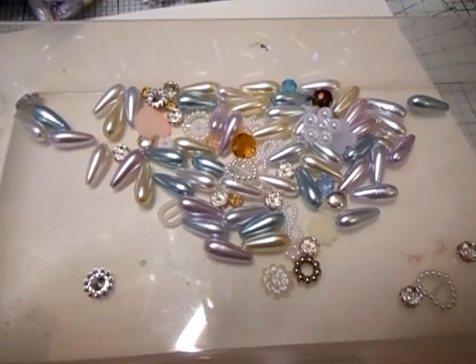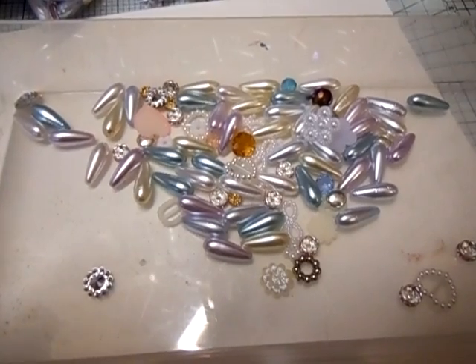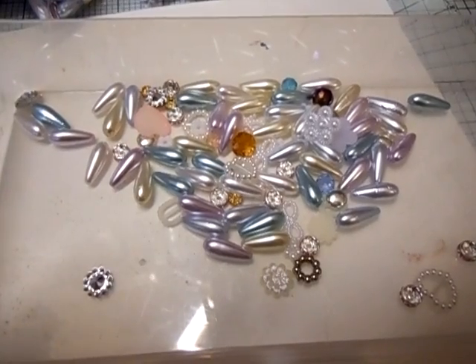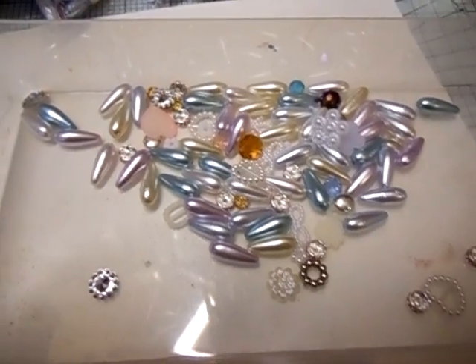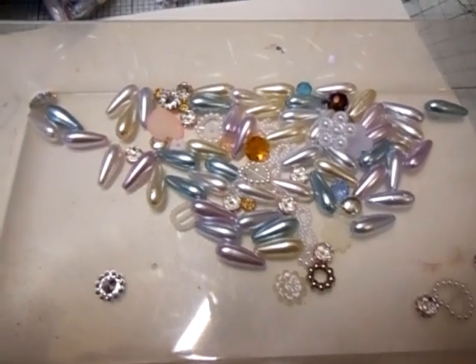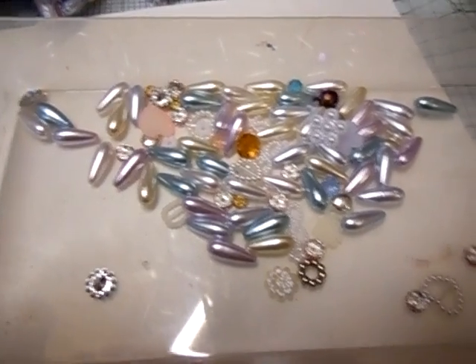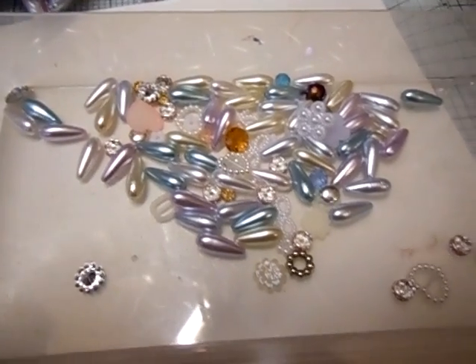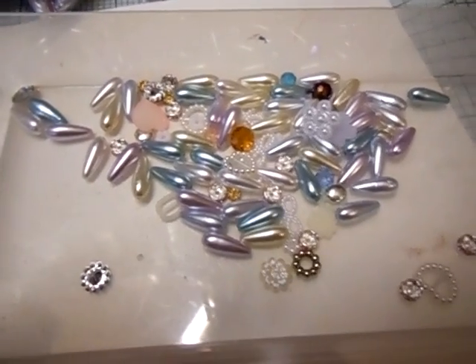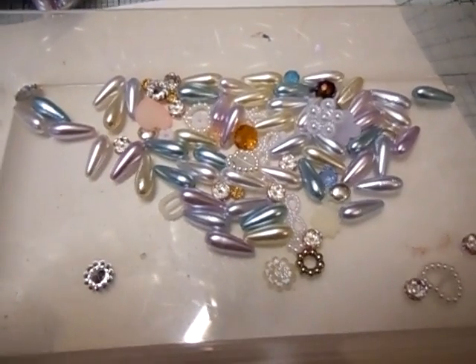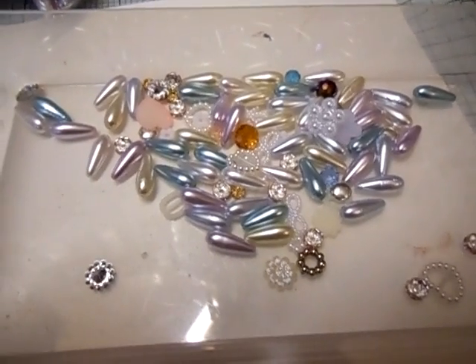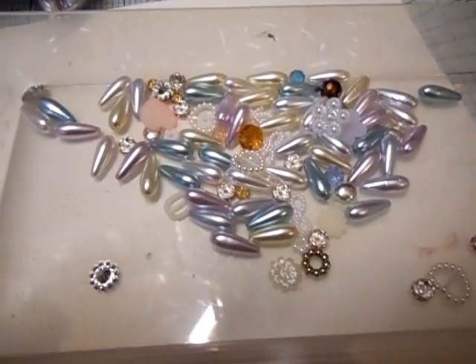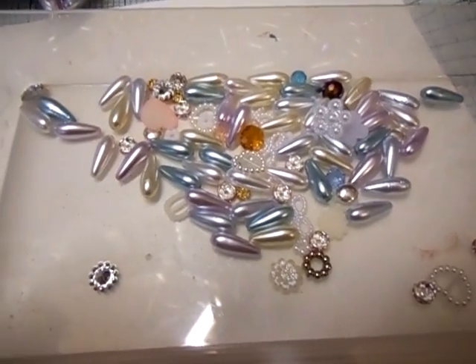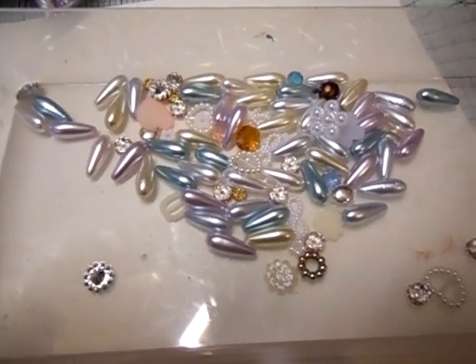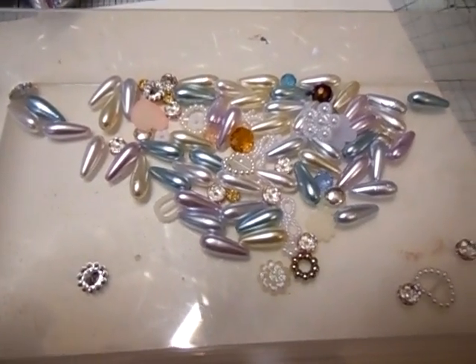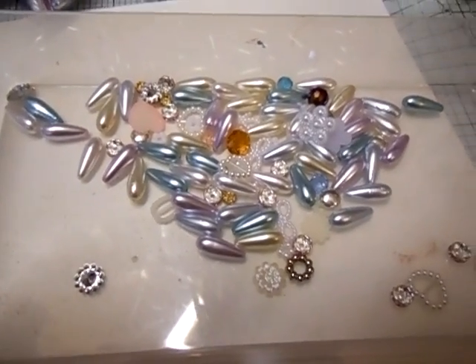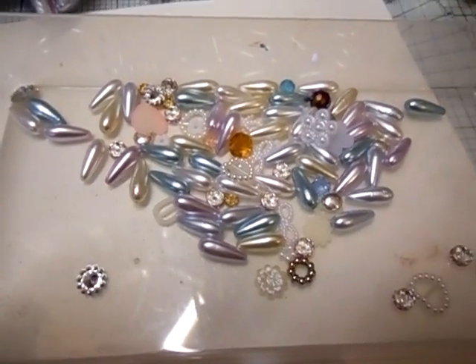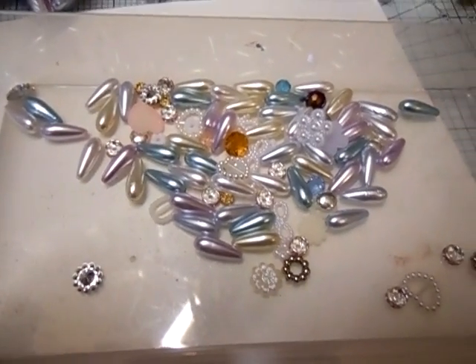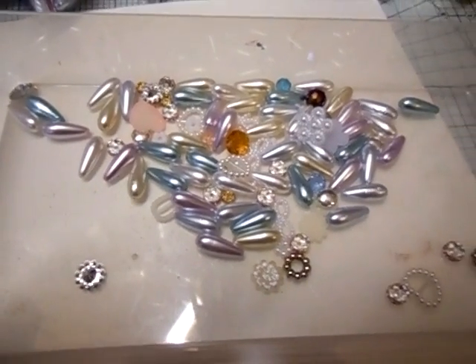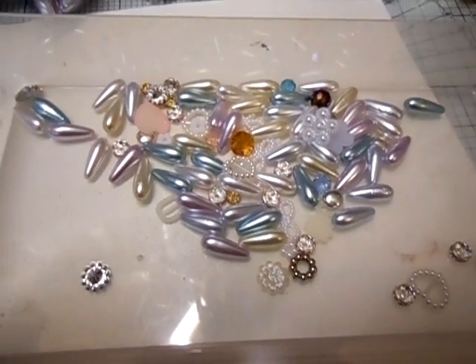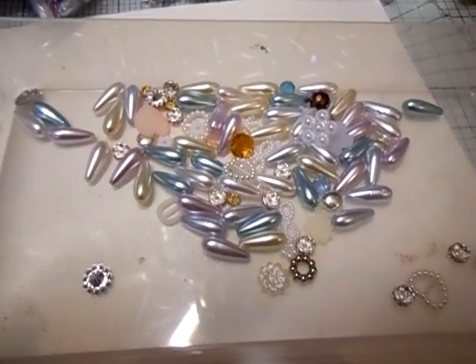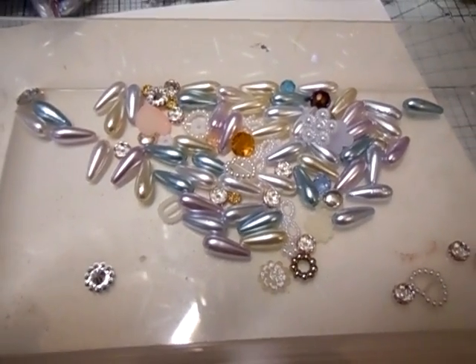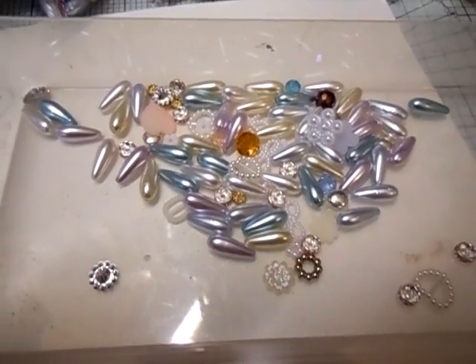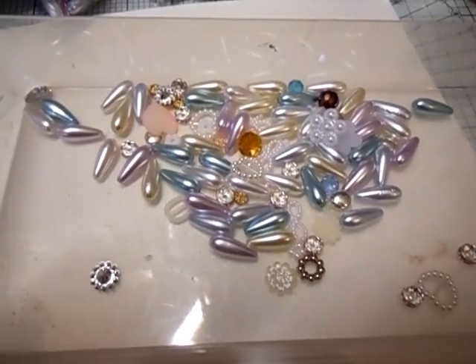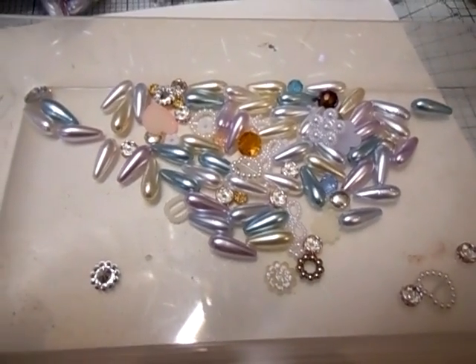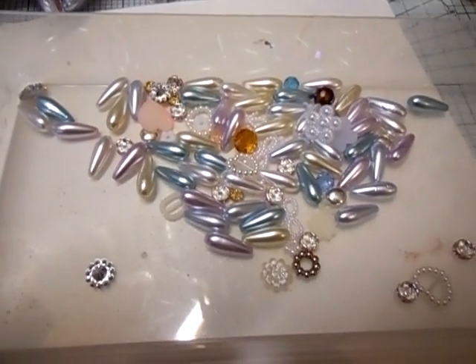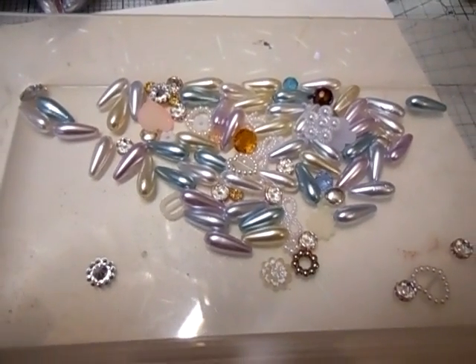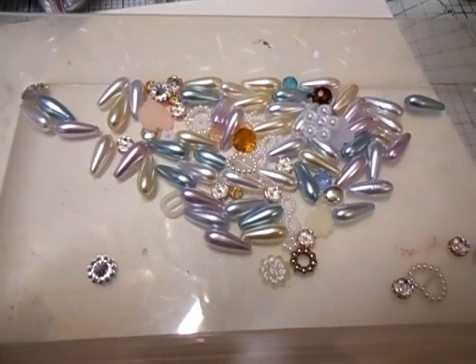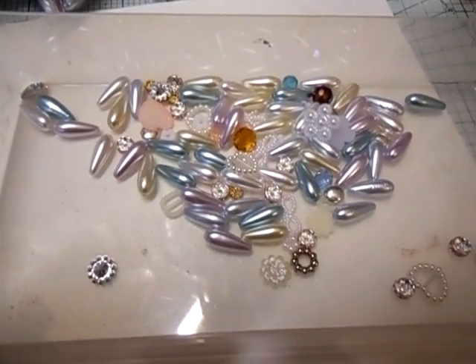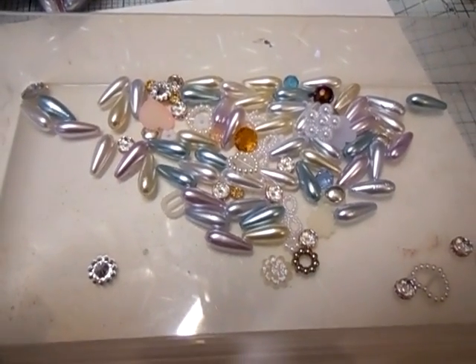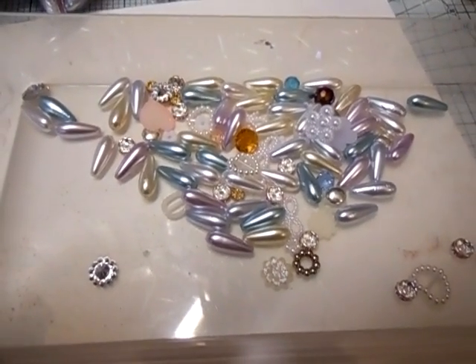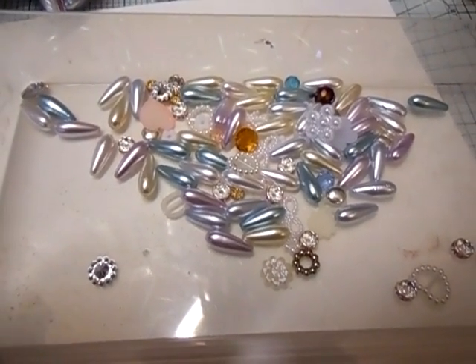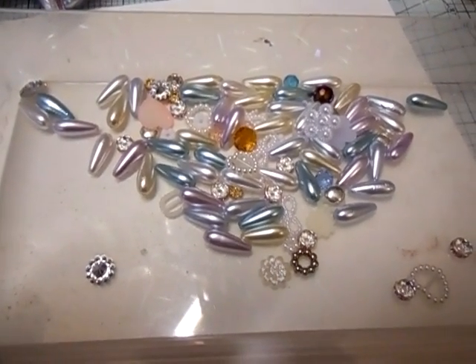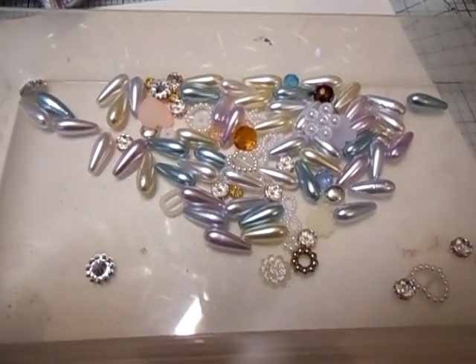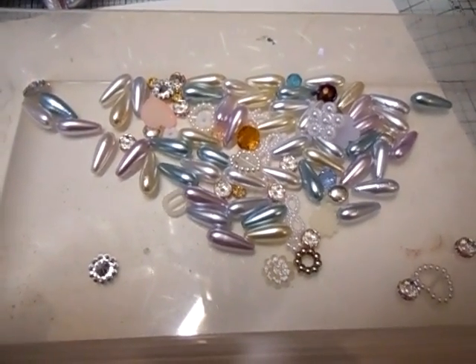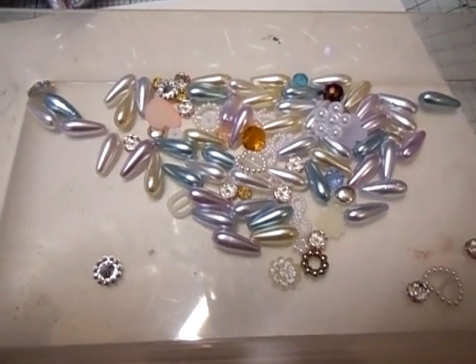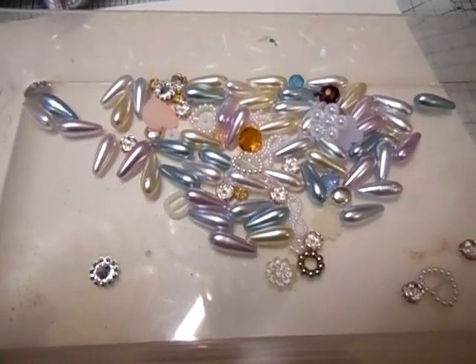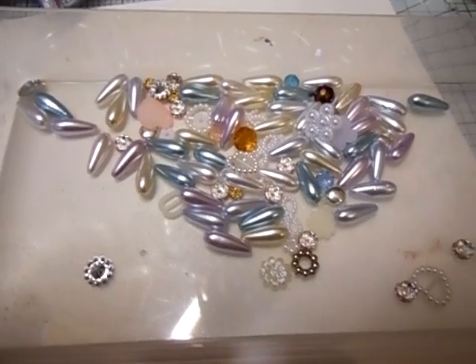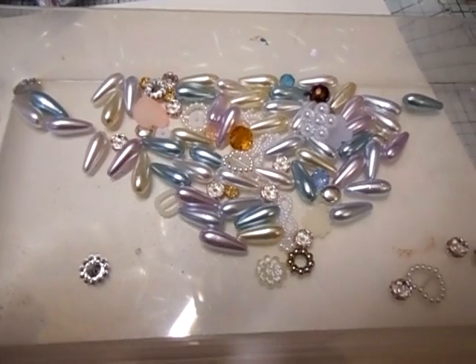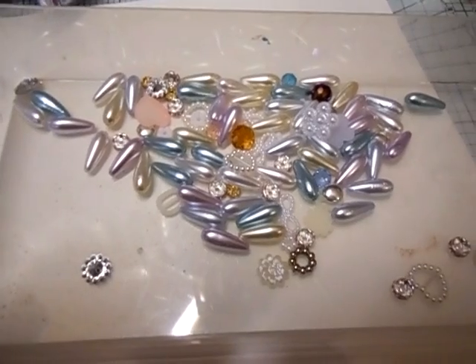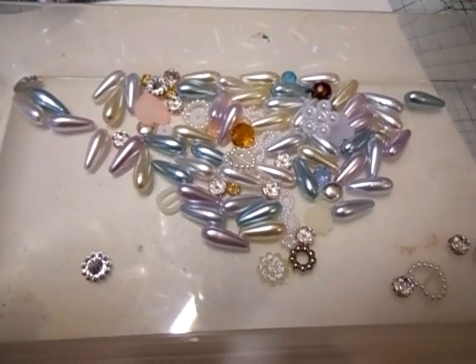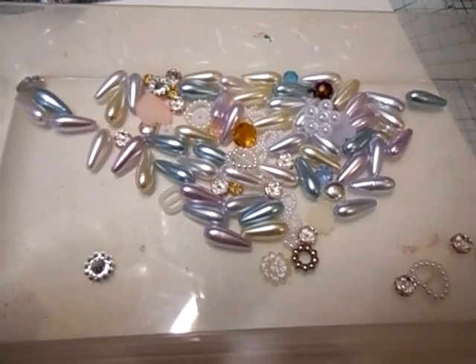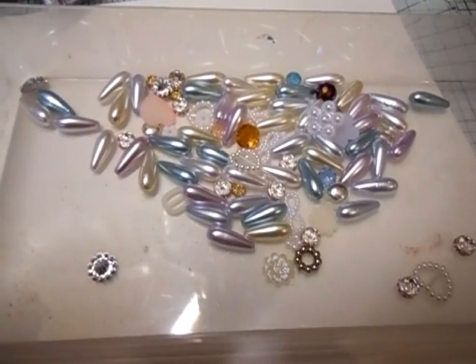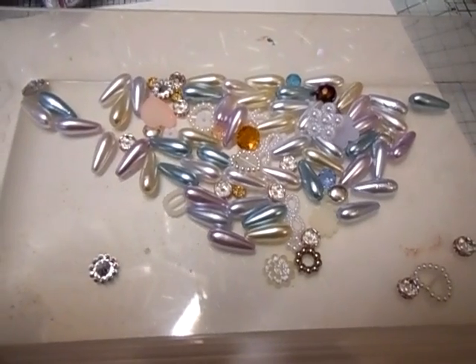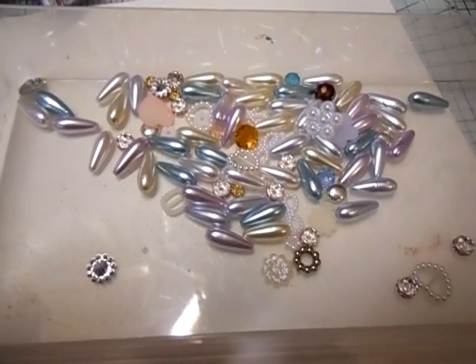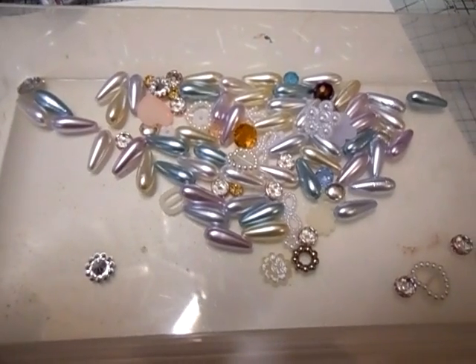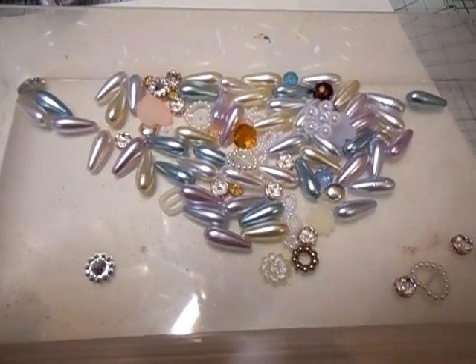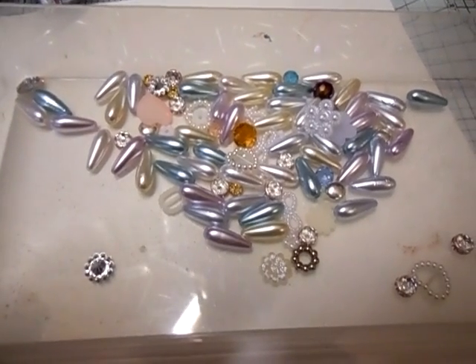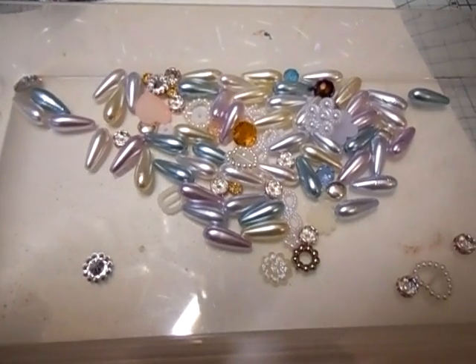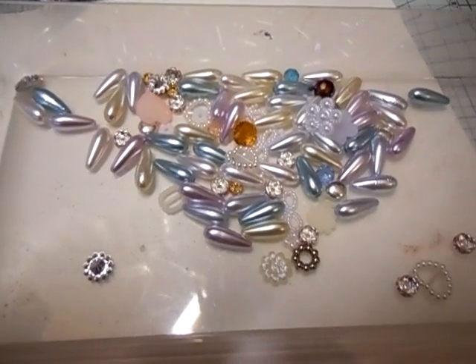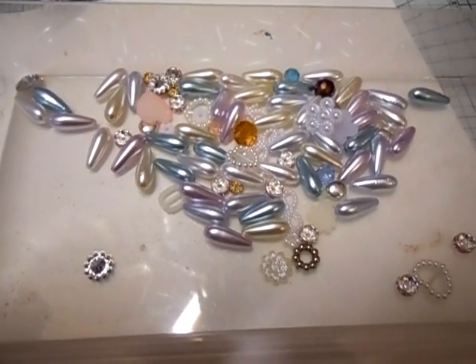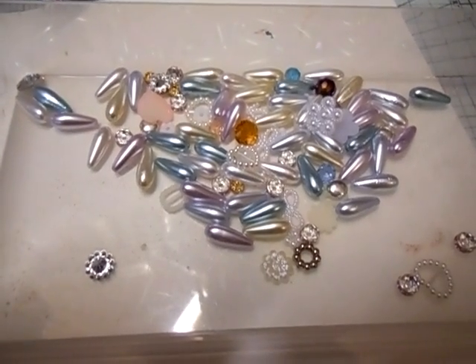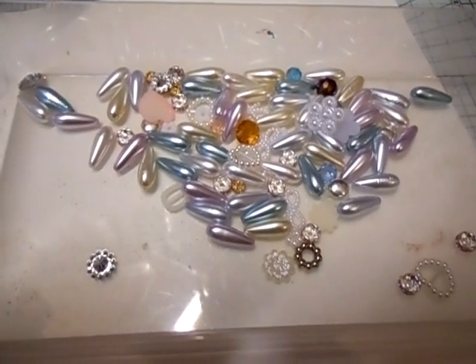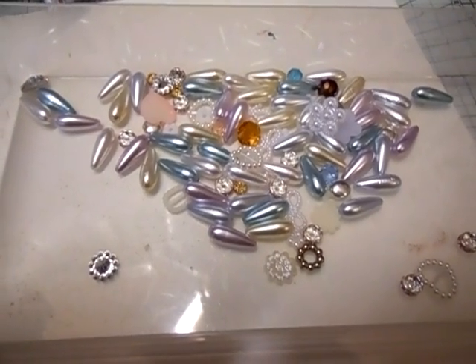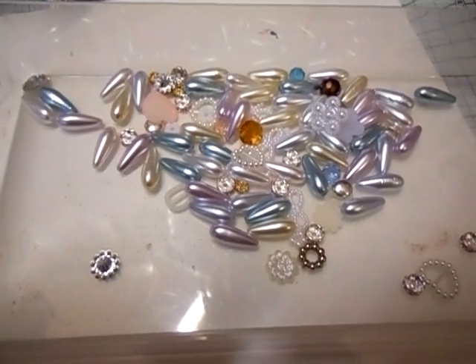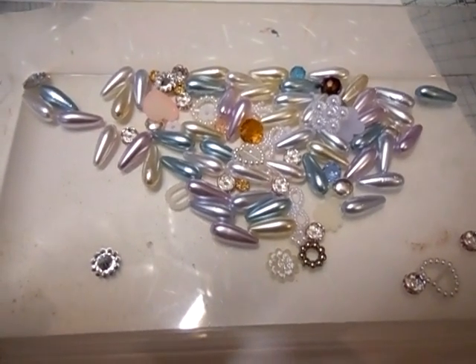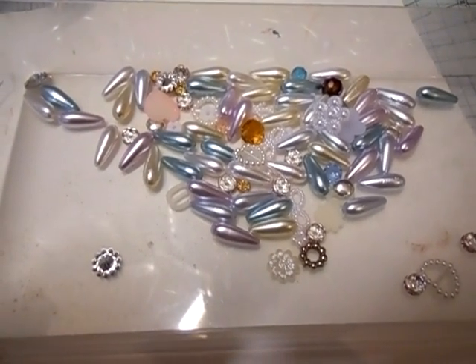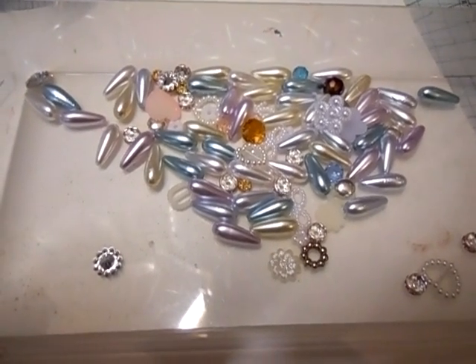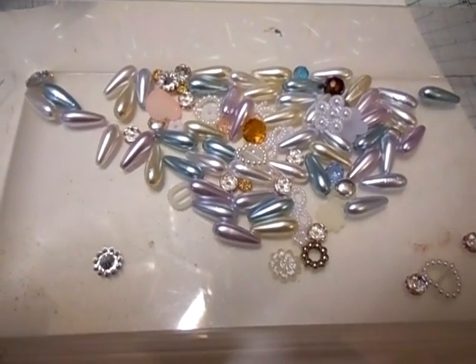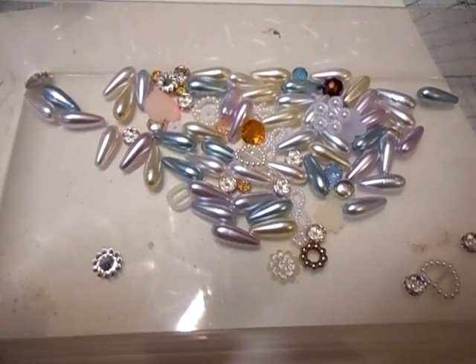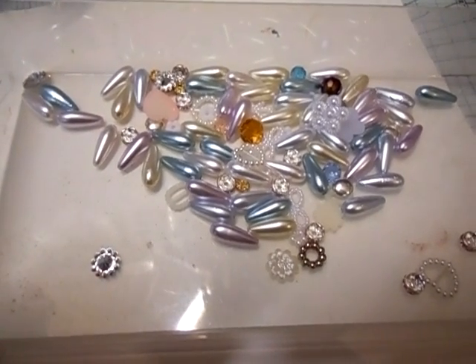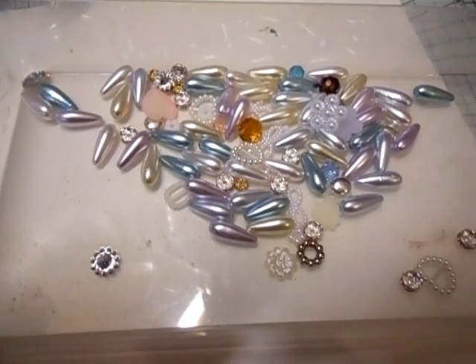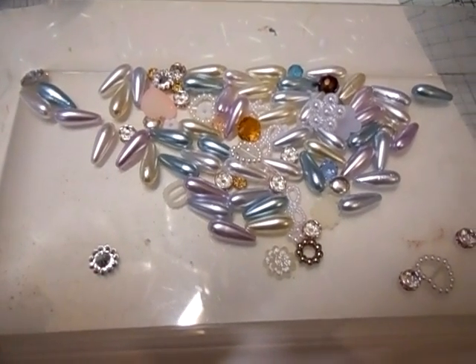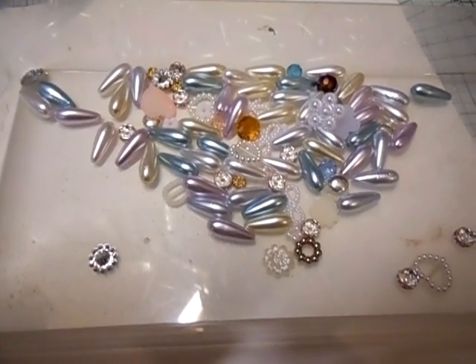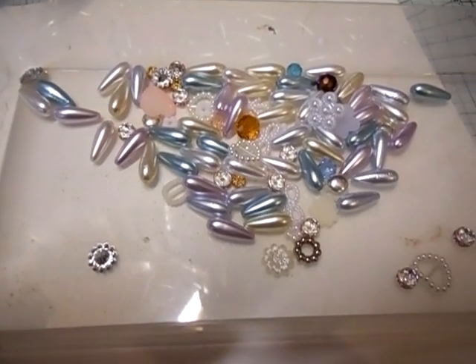Hi everyone, I'm just going to show you this little kit that's going up on Etsy right now. I do only have 10 kits available.